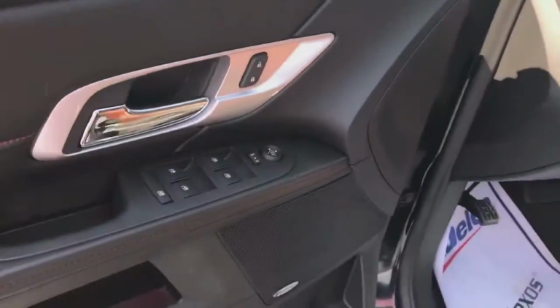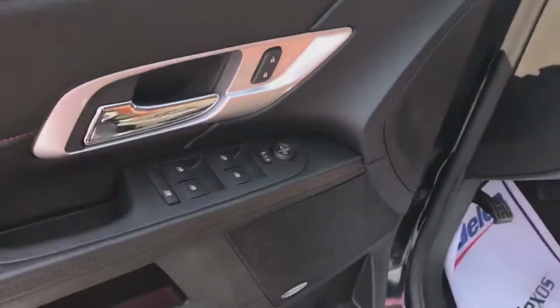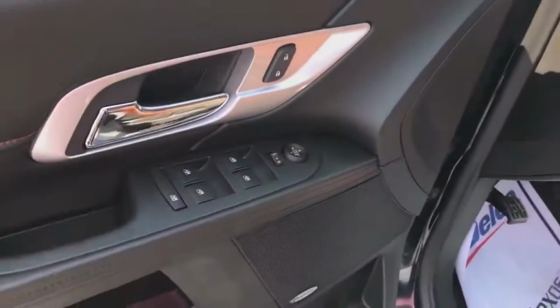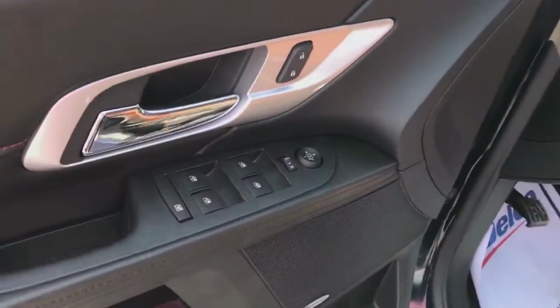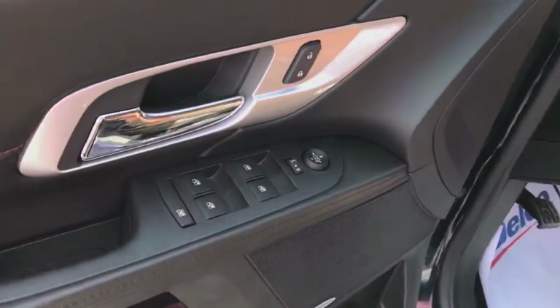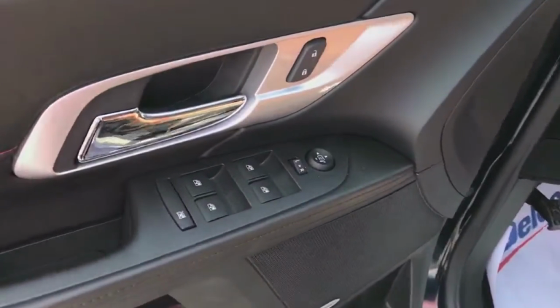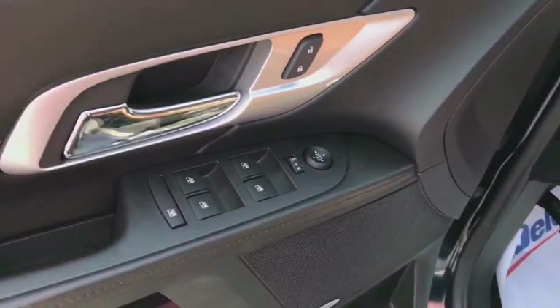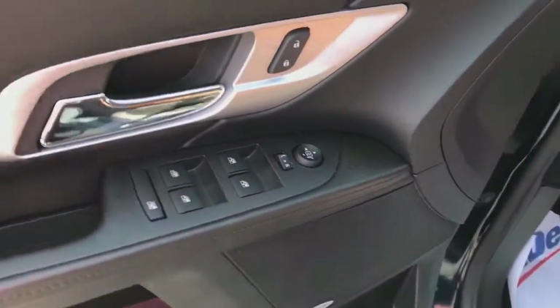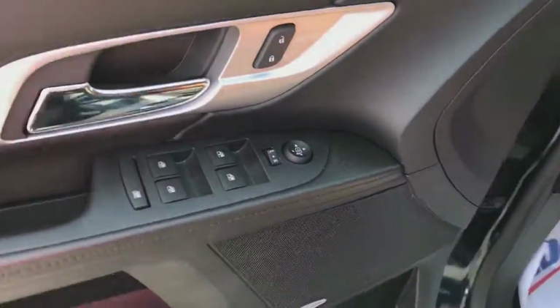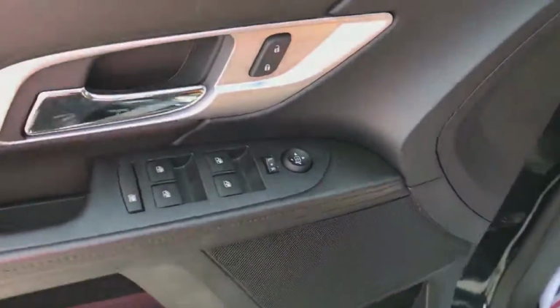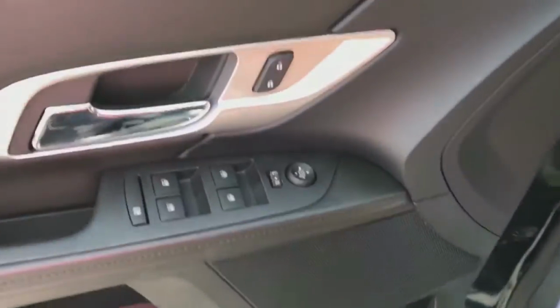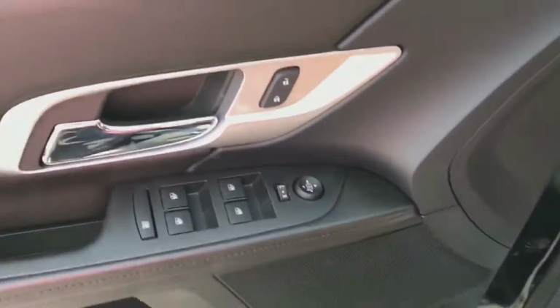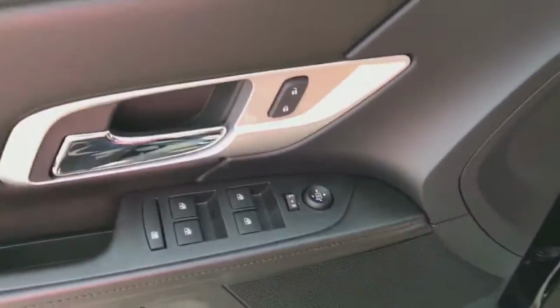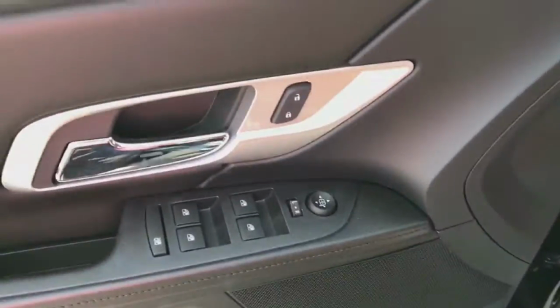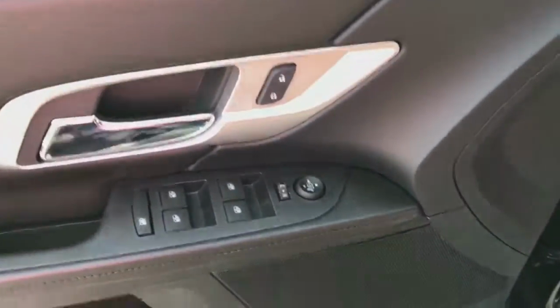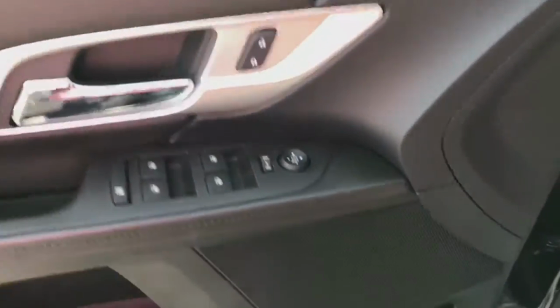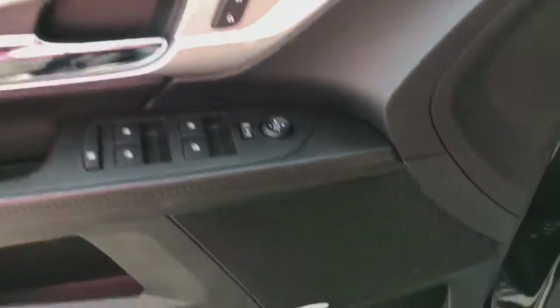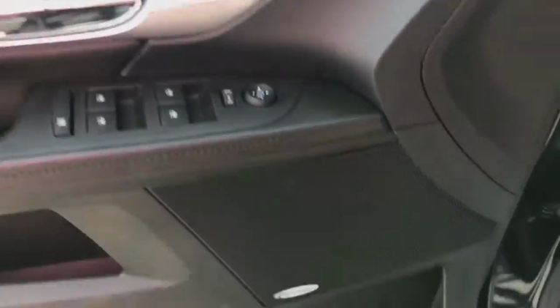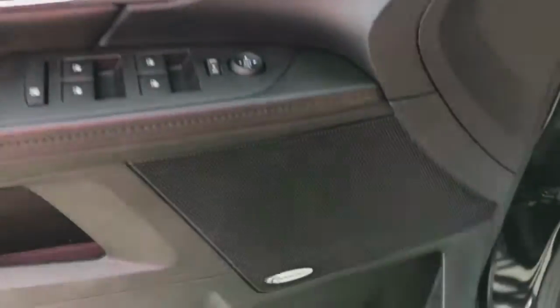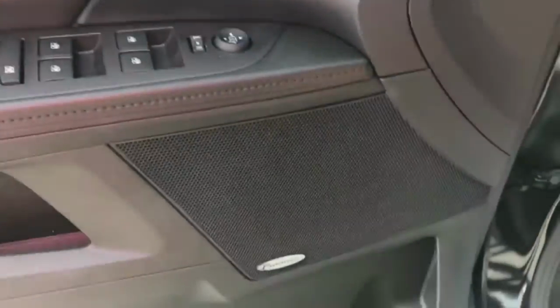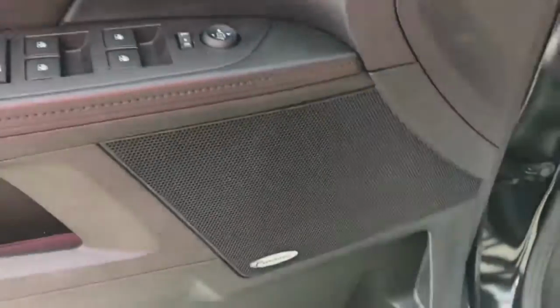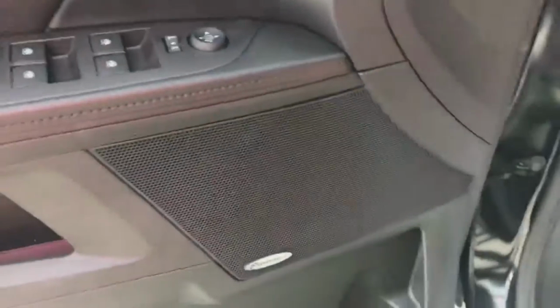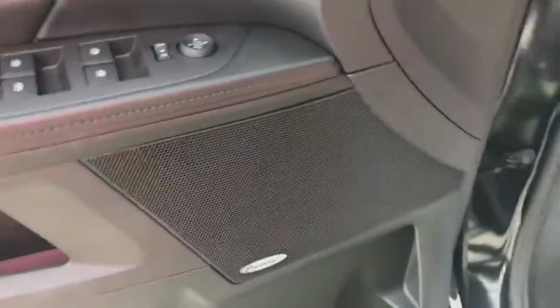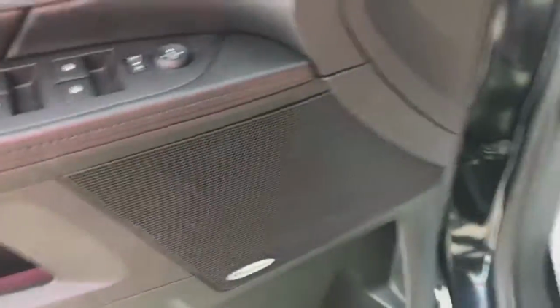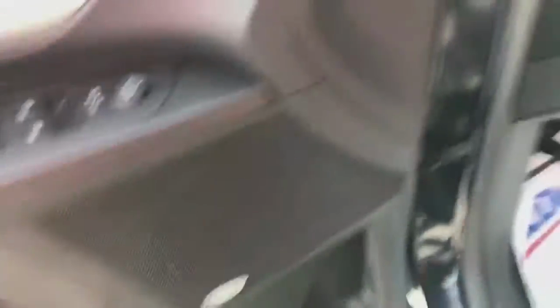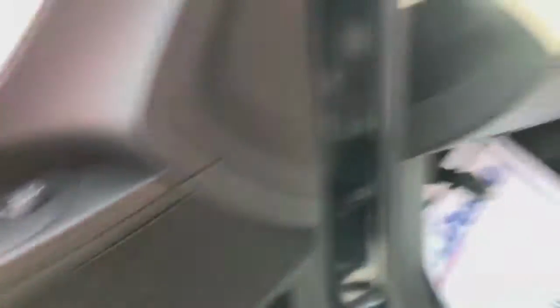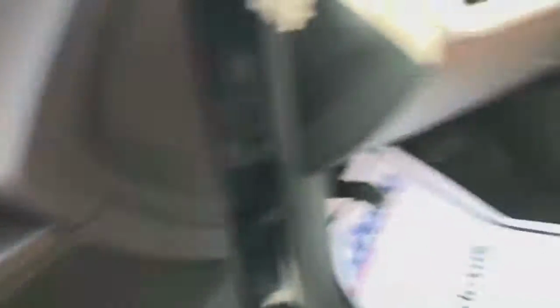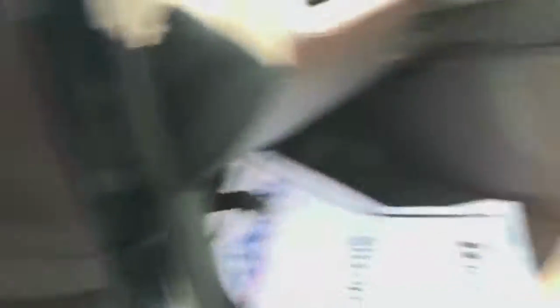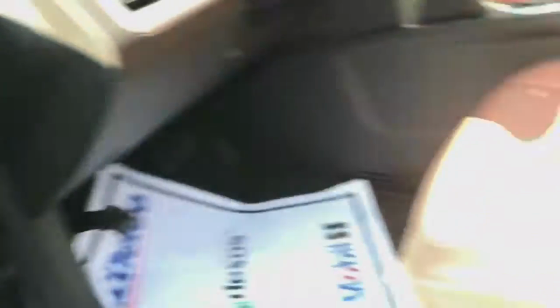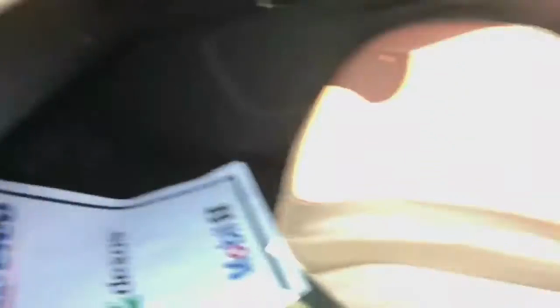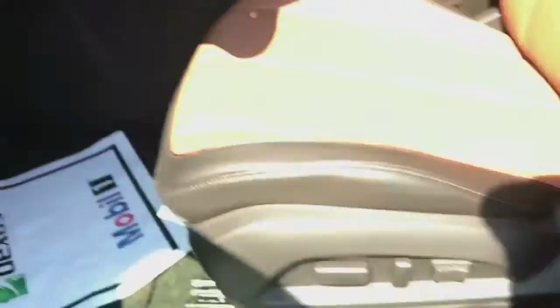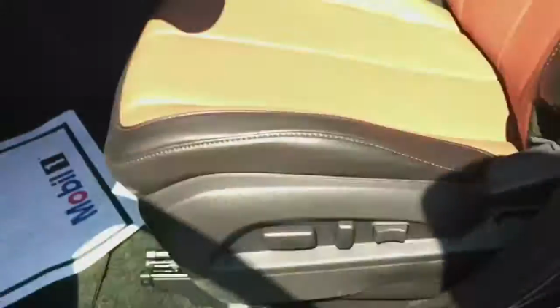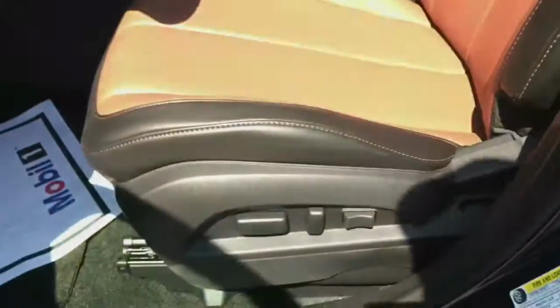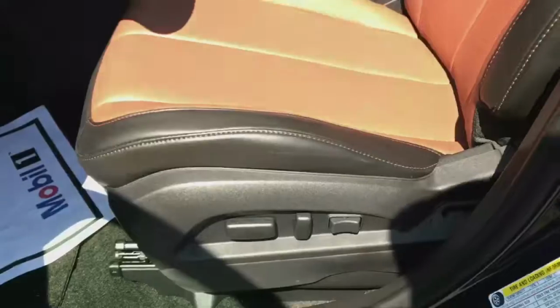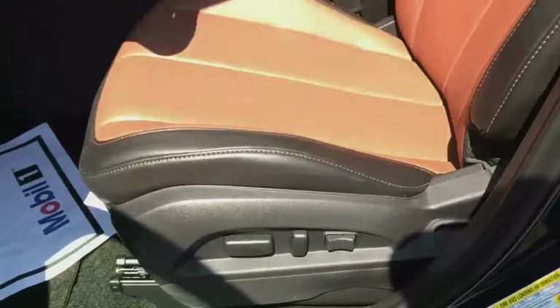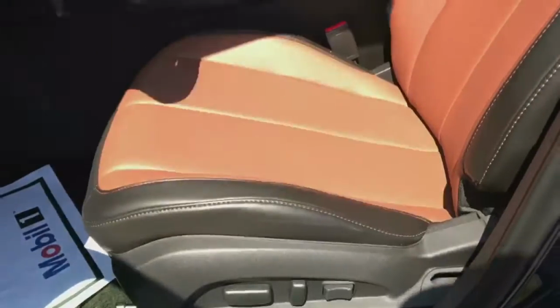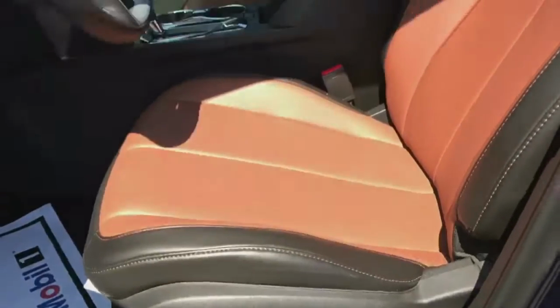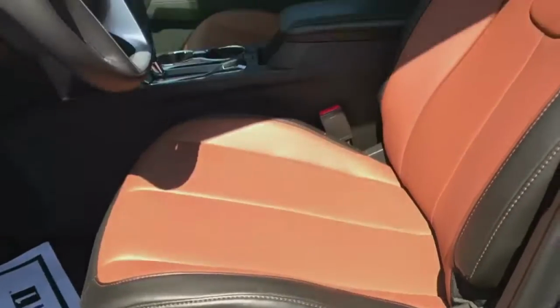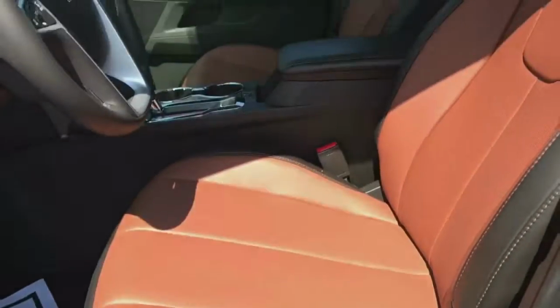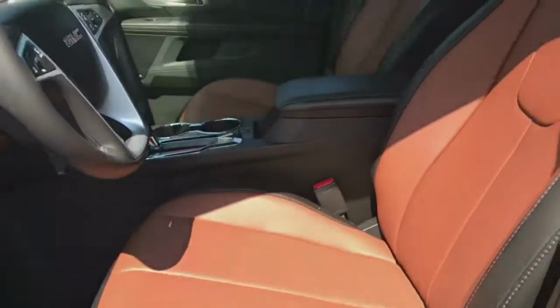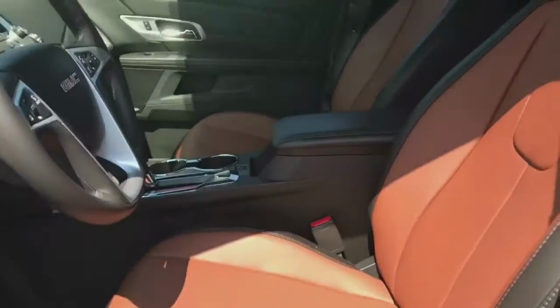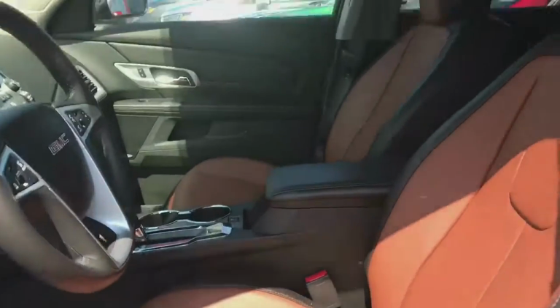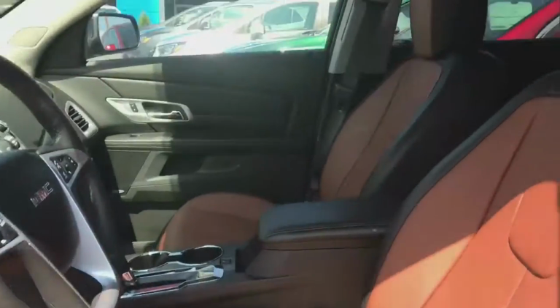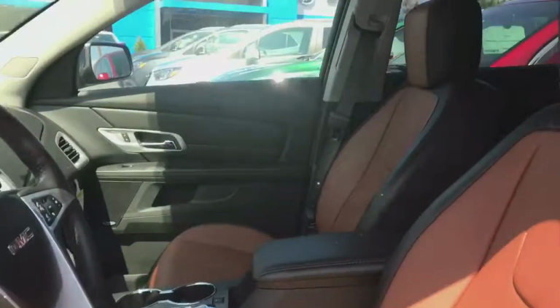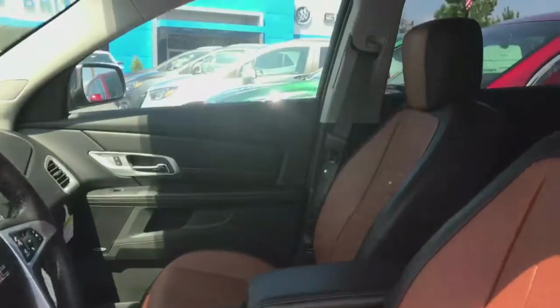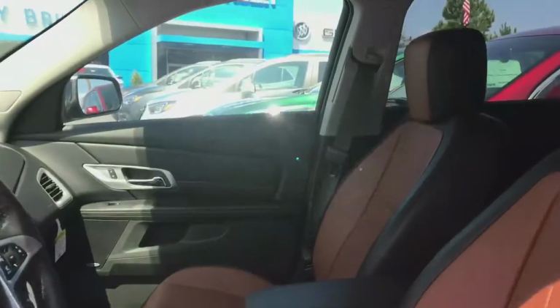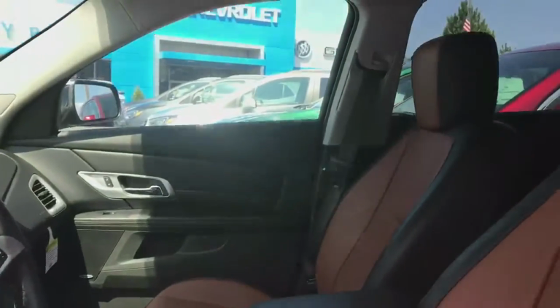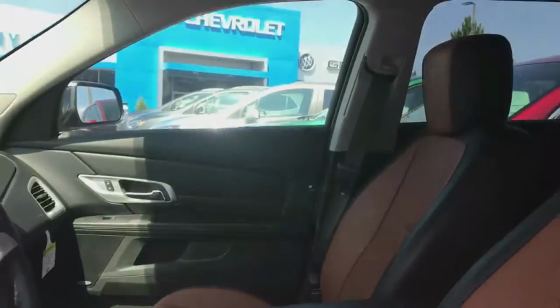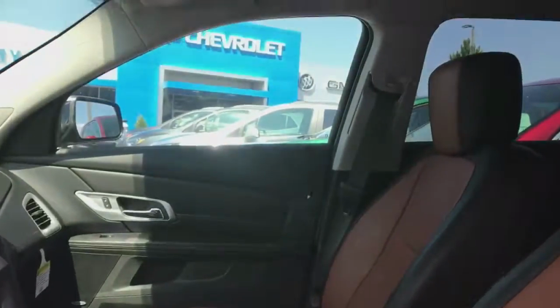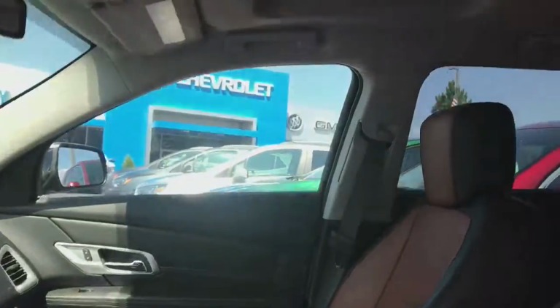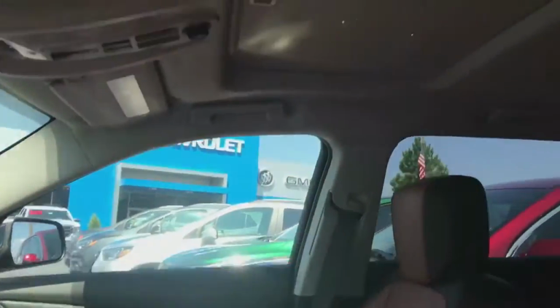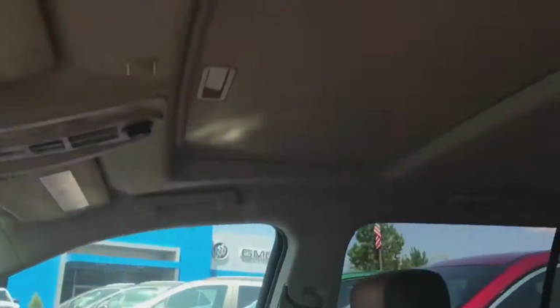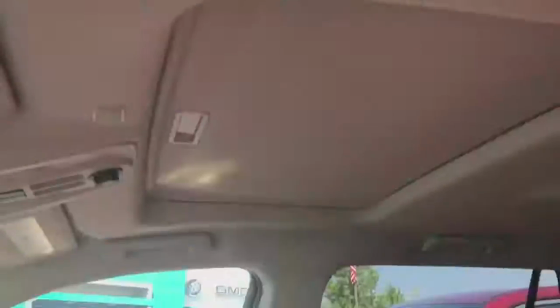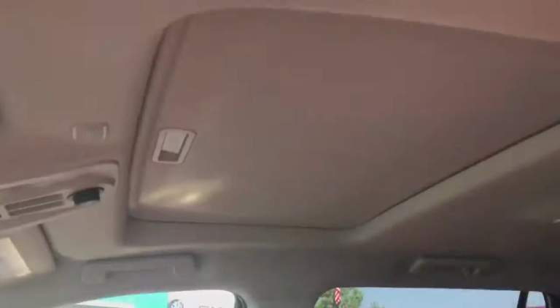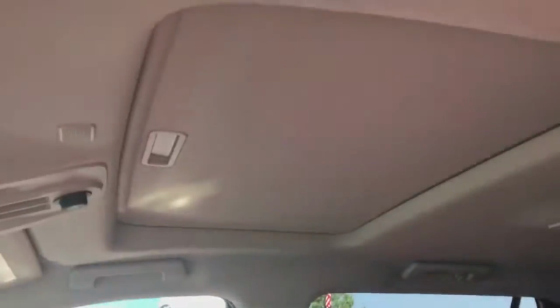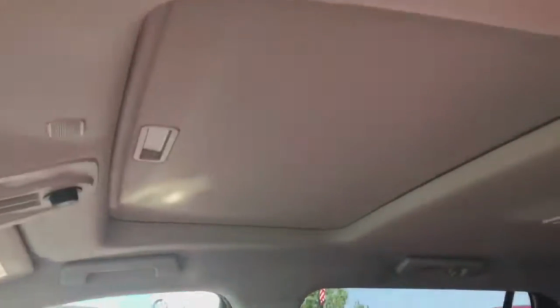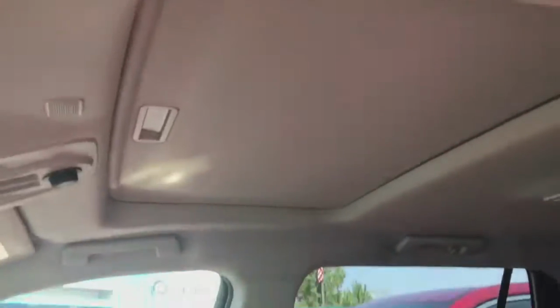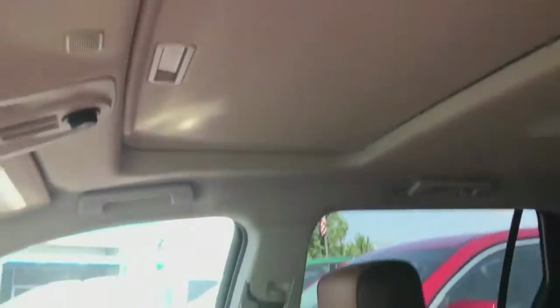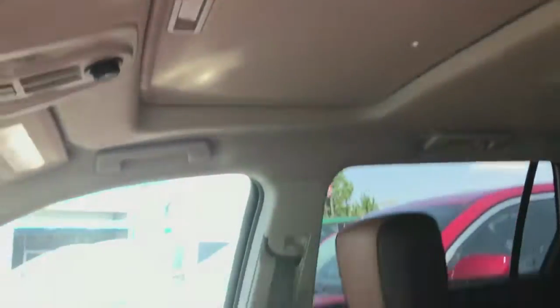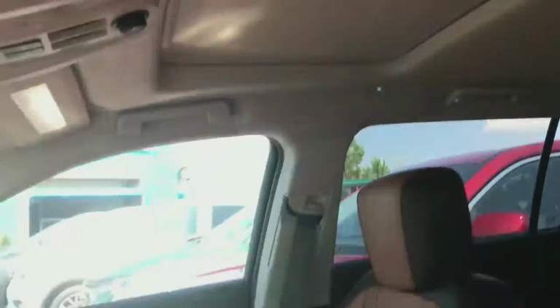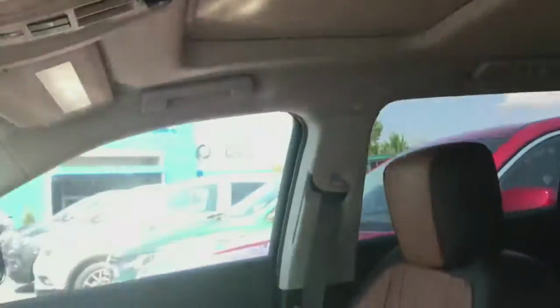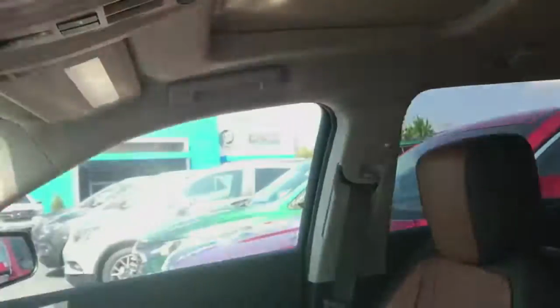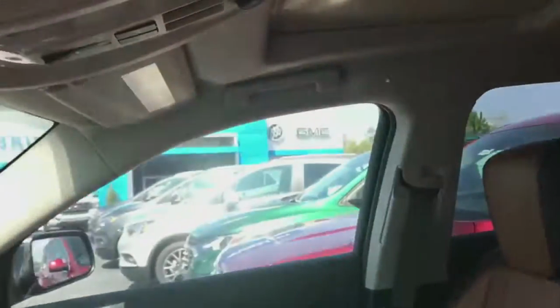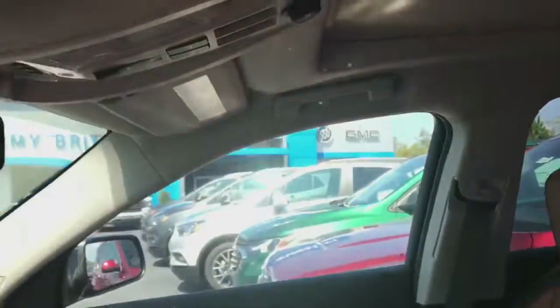Power windows, power locks, Pioneer sound system, power seats. It does have a sunroof as well.